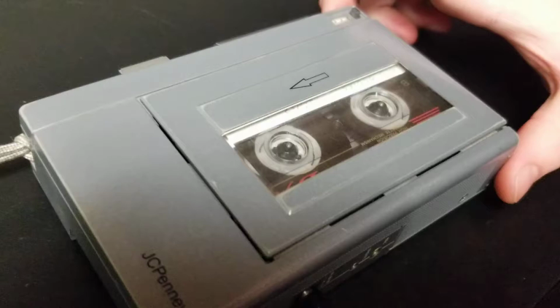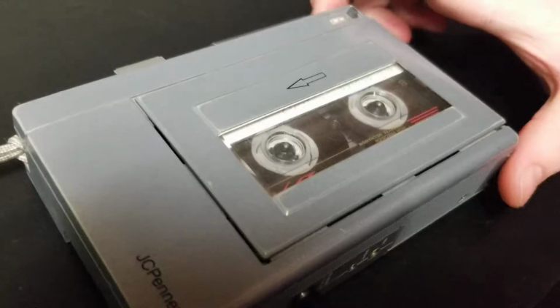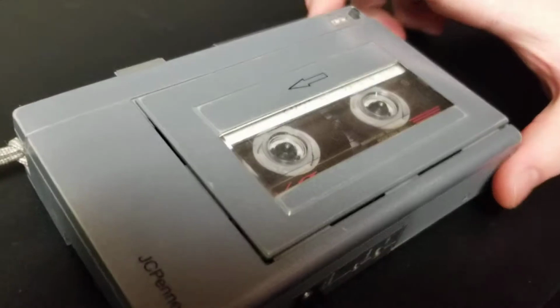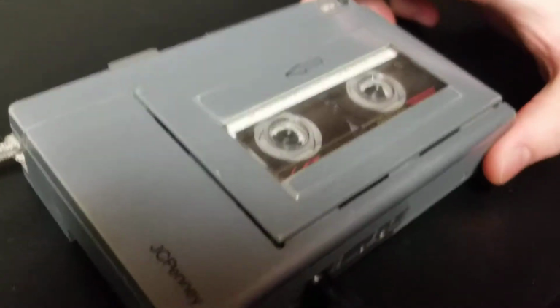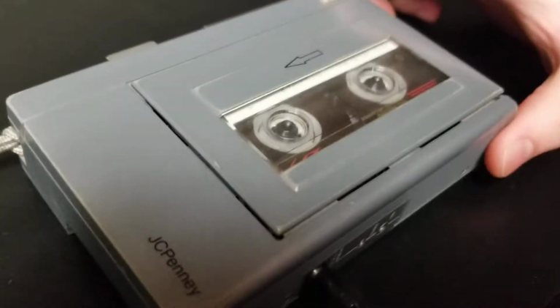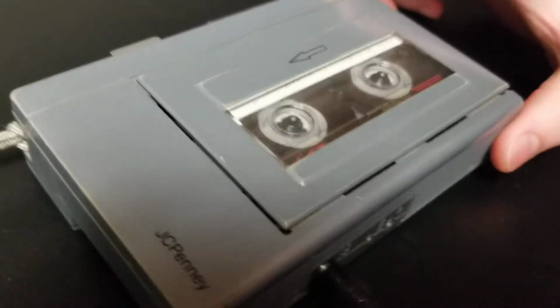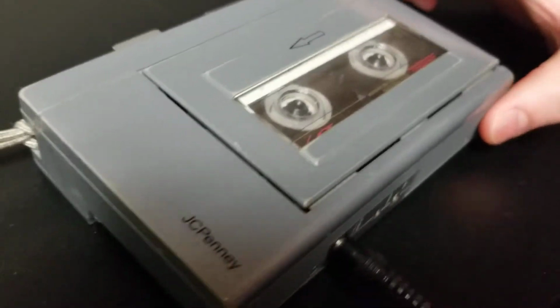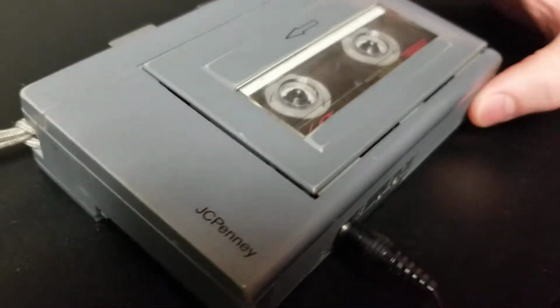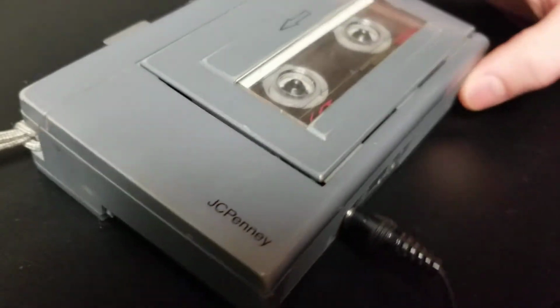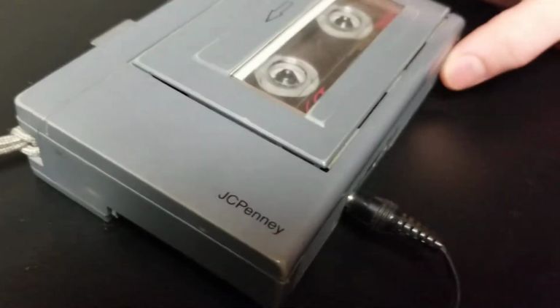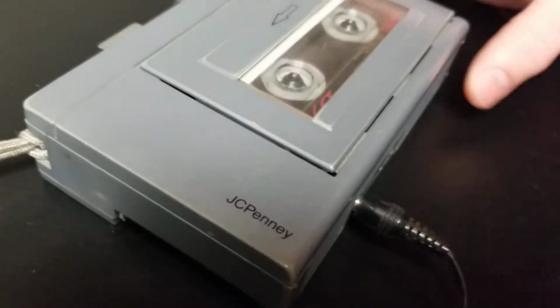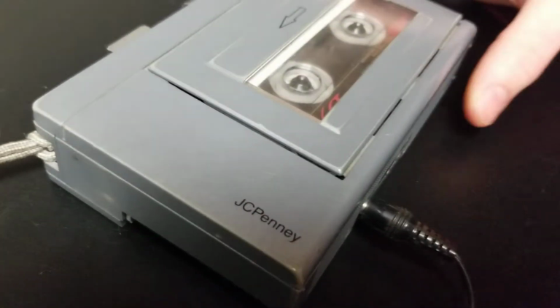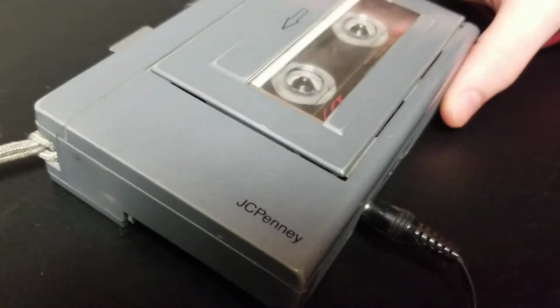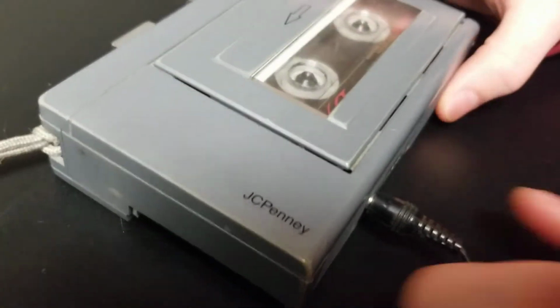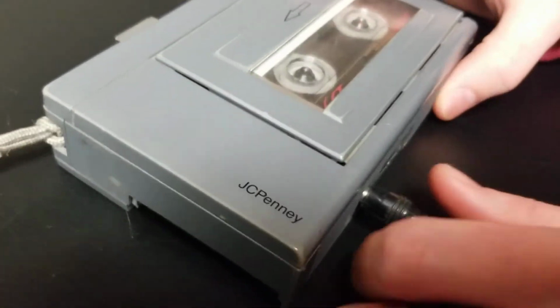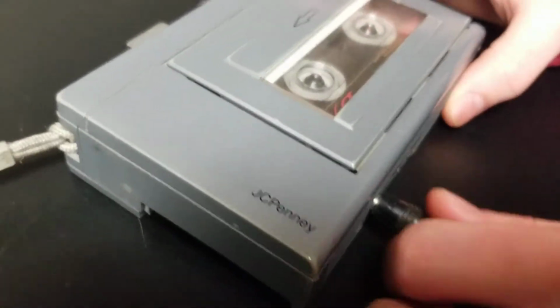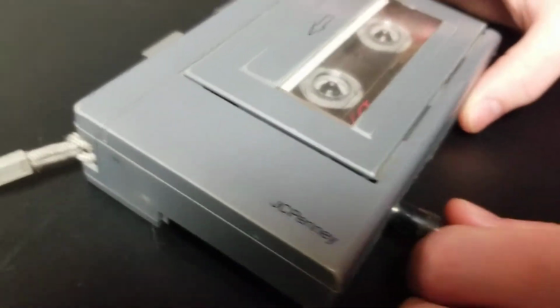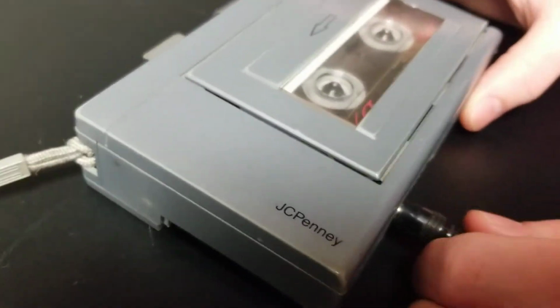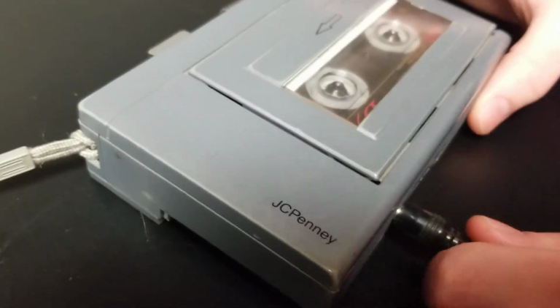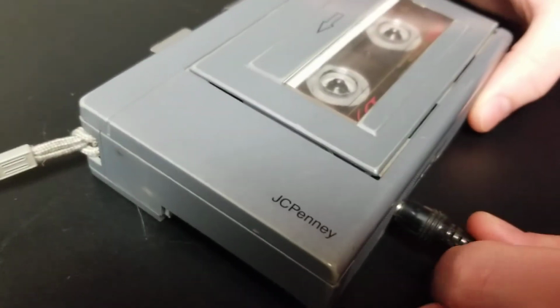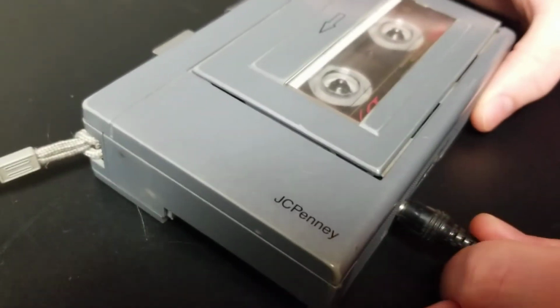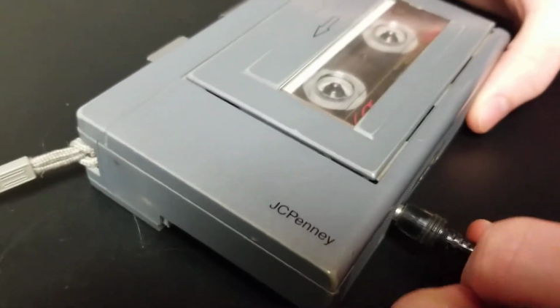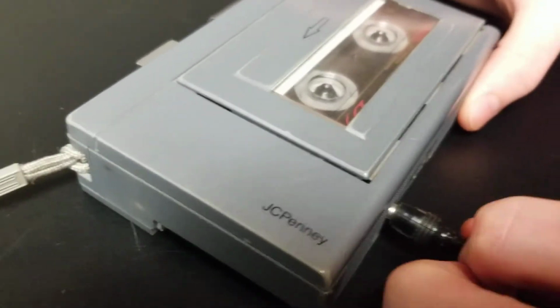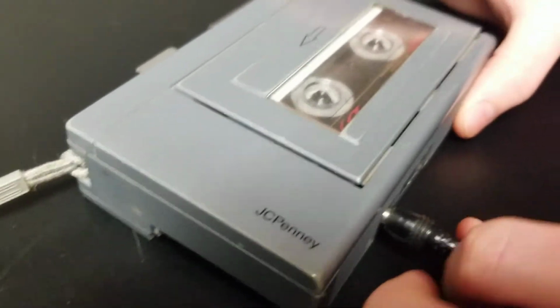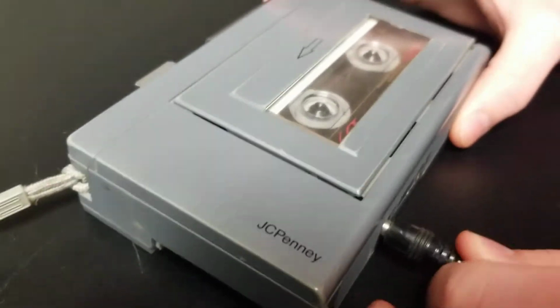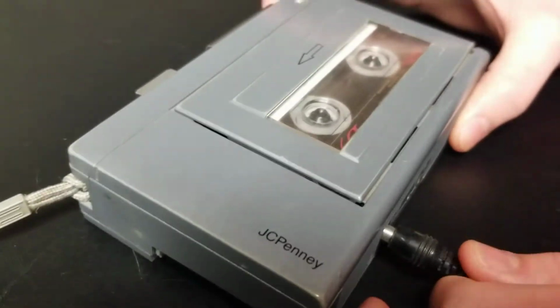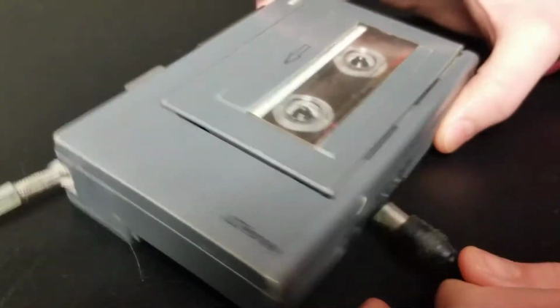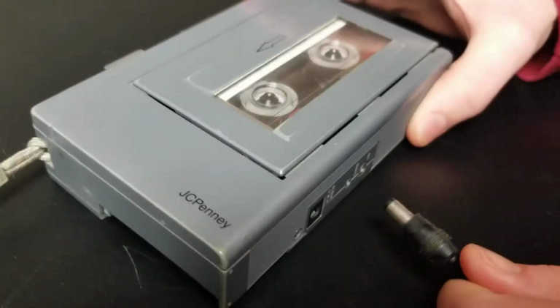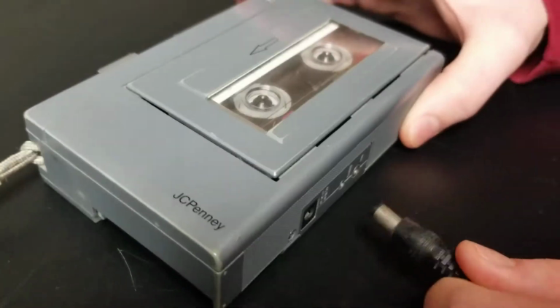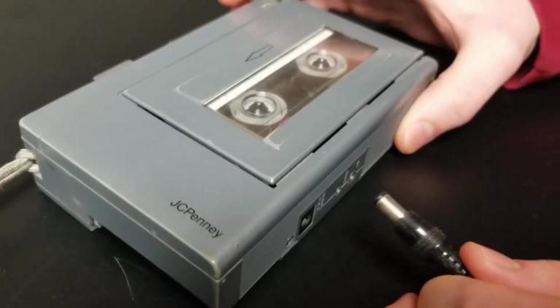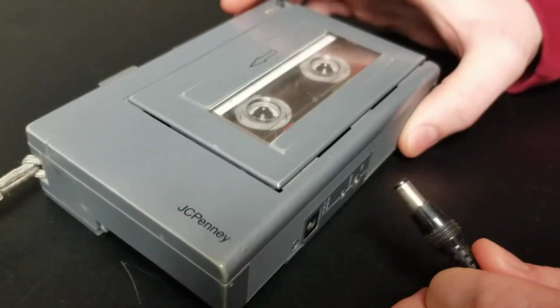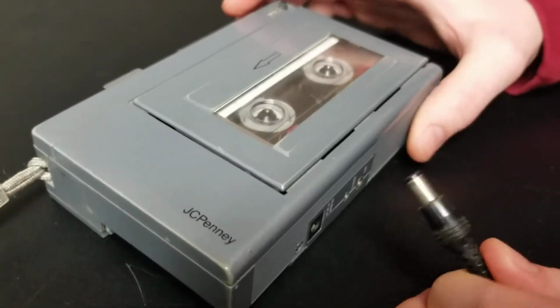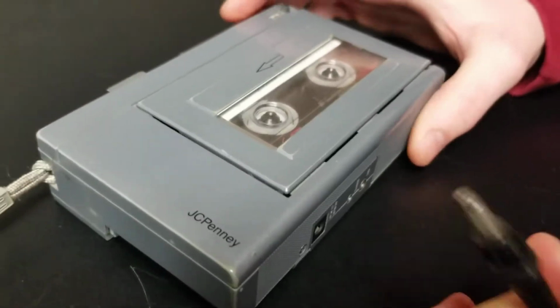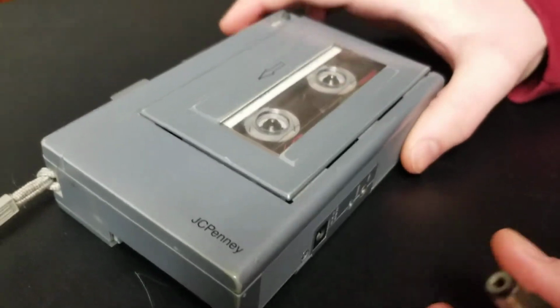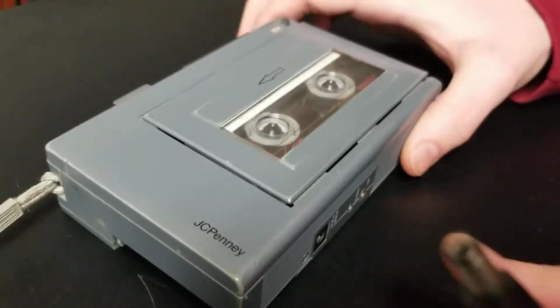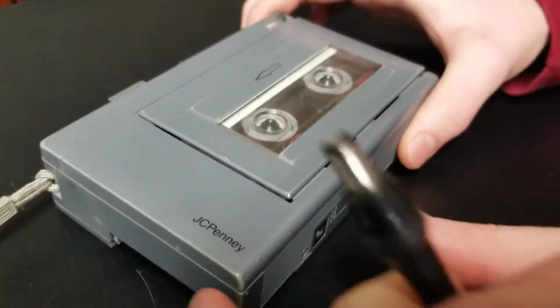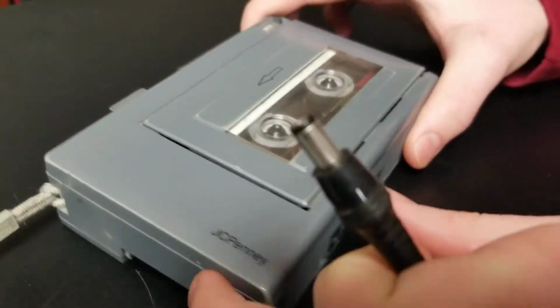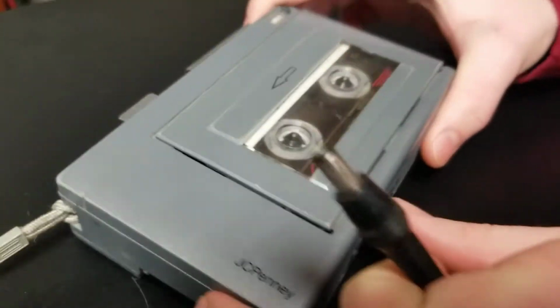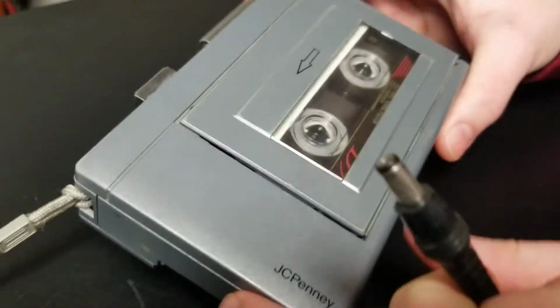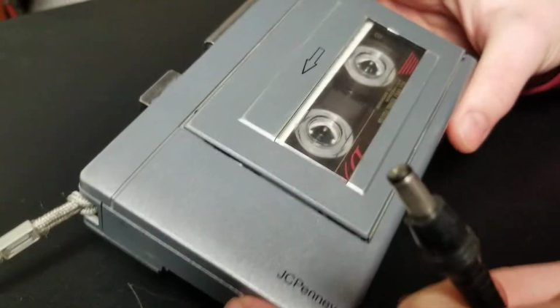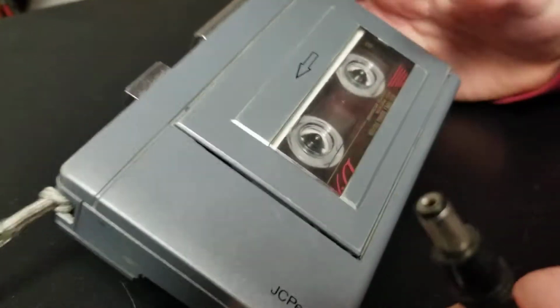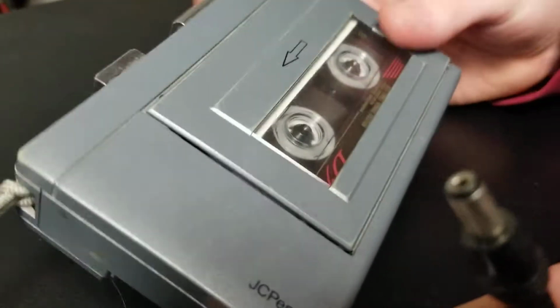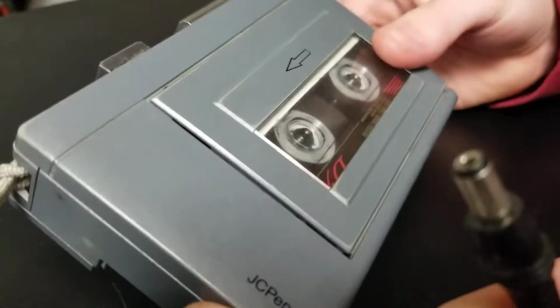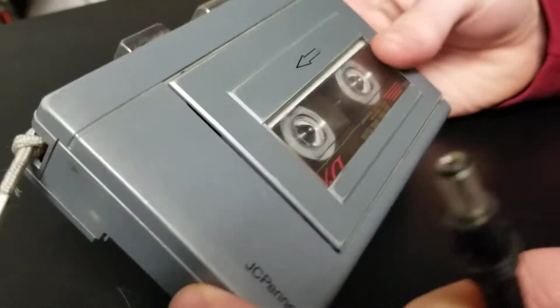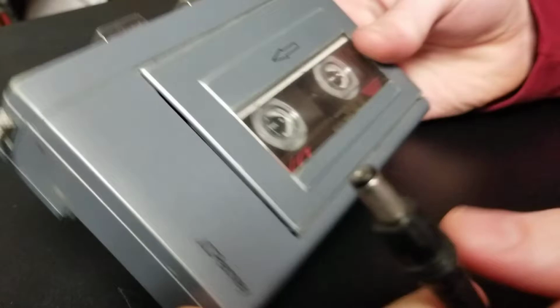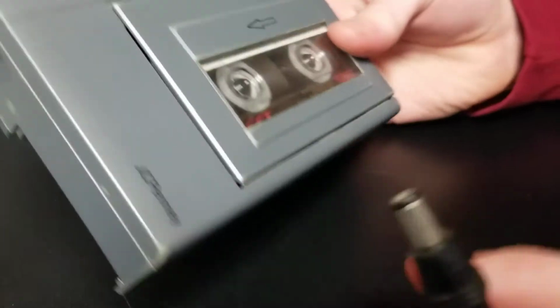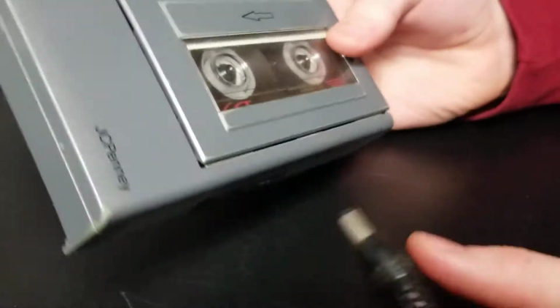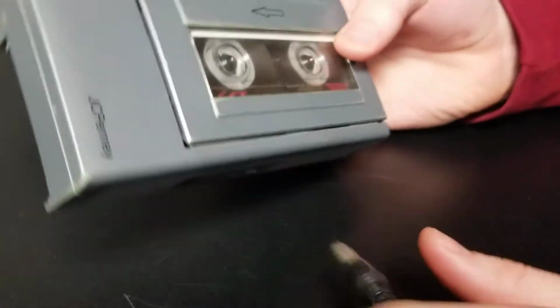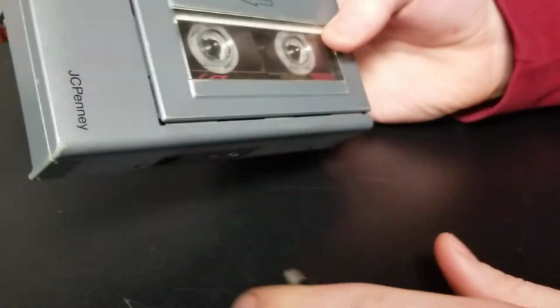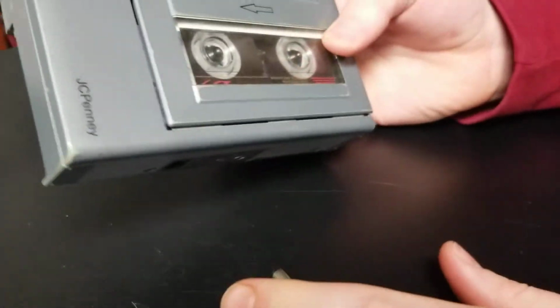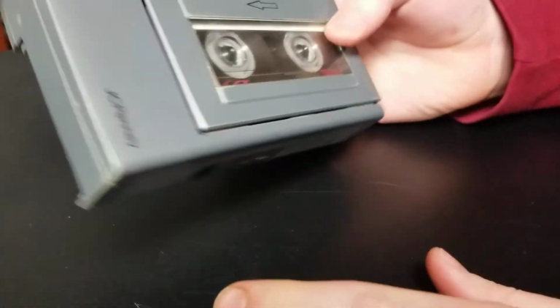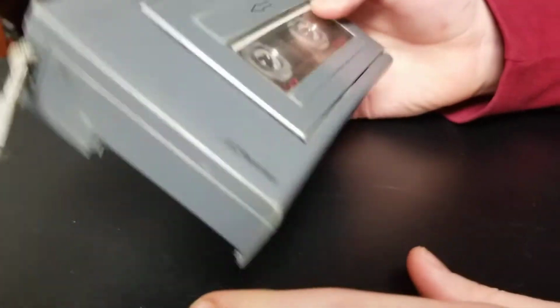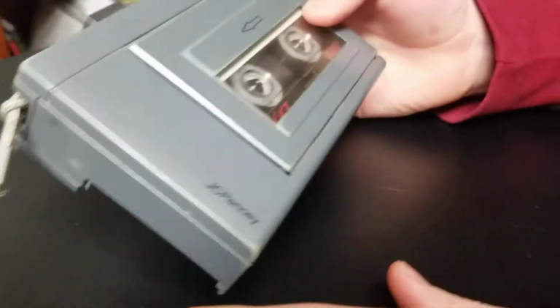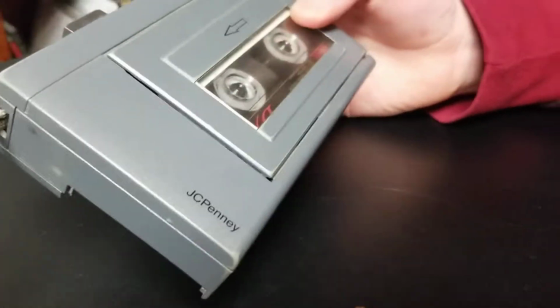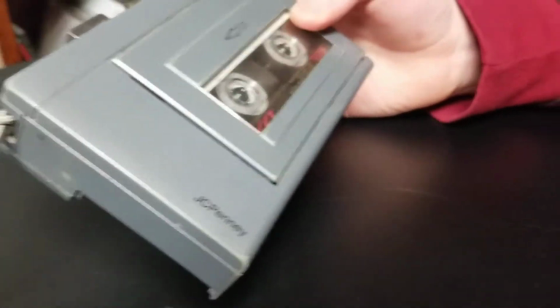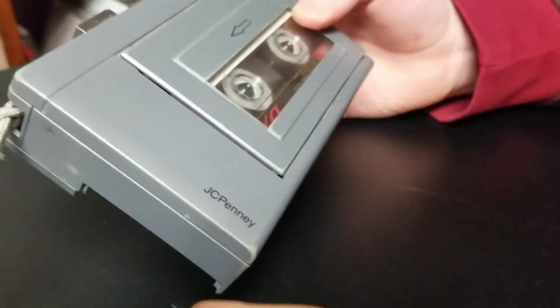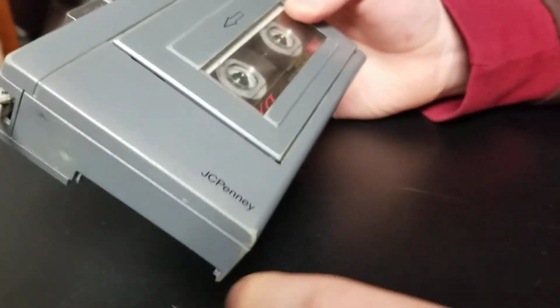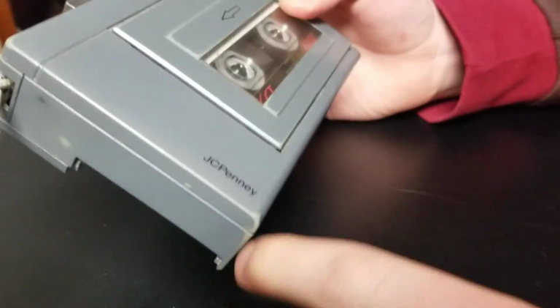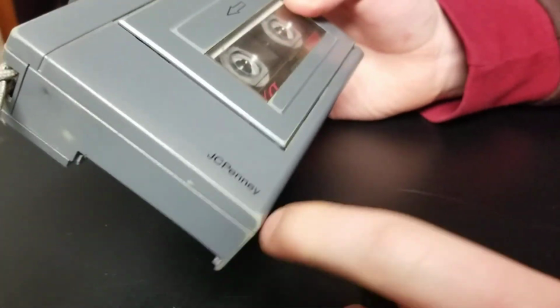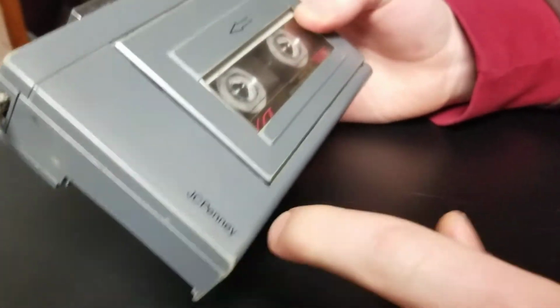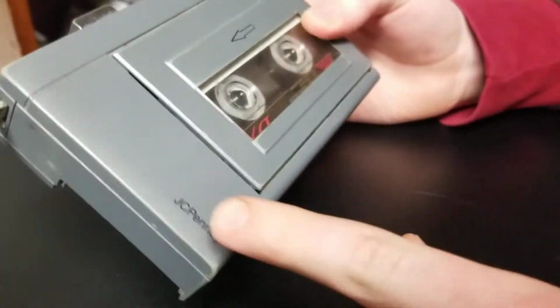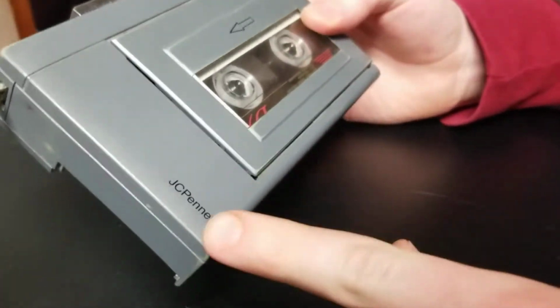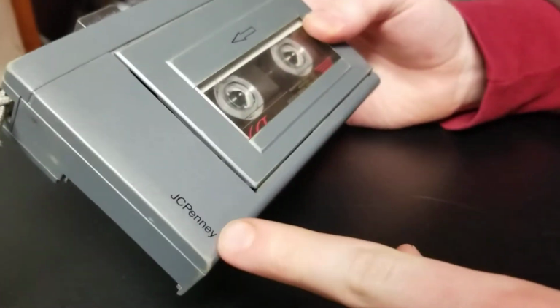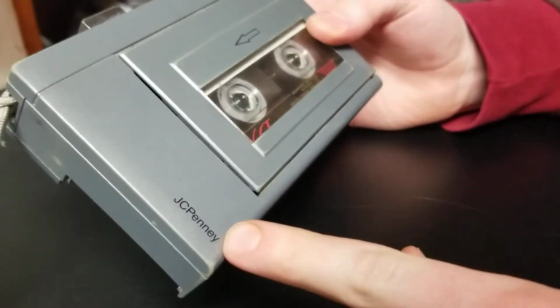Hello YouTube. This is a JCPenney Tape Walkman Recorder. It's got the JCPenney logo here.